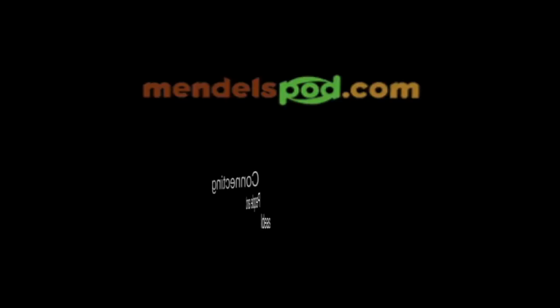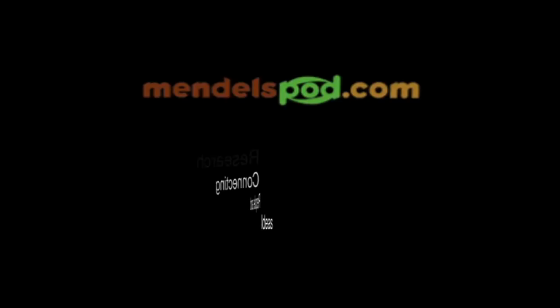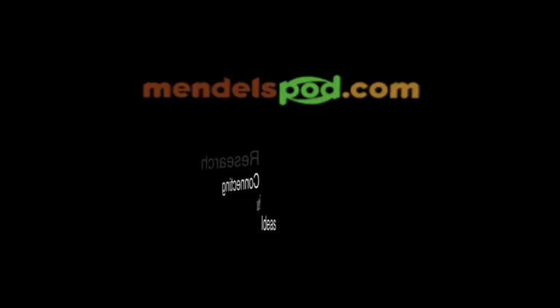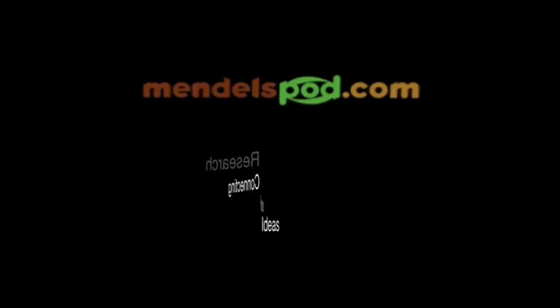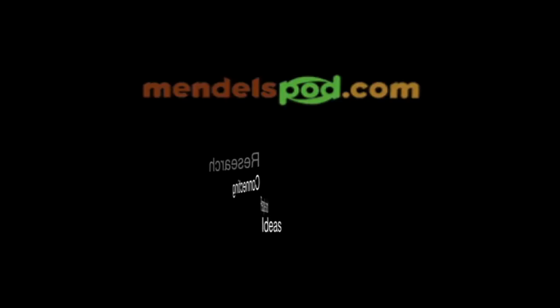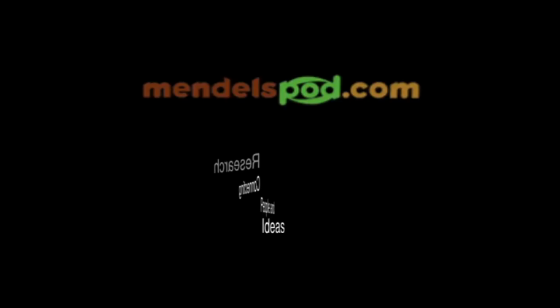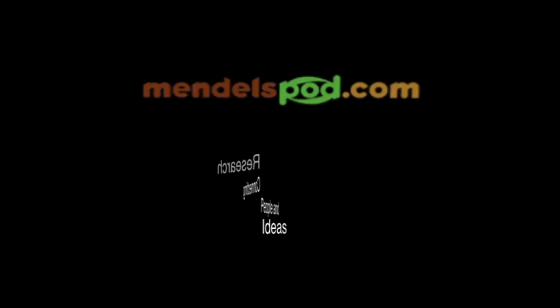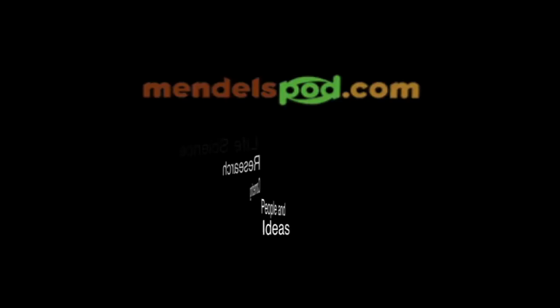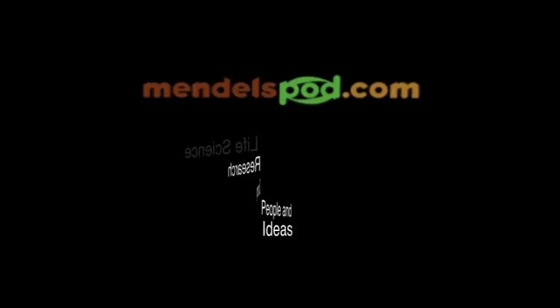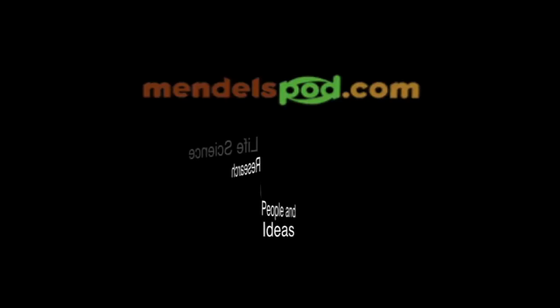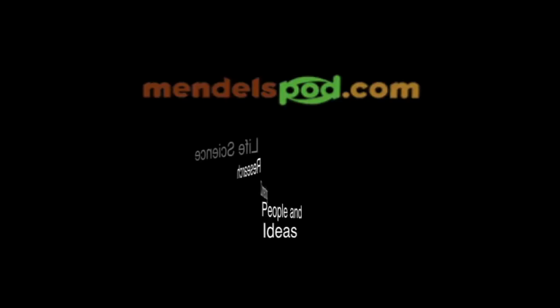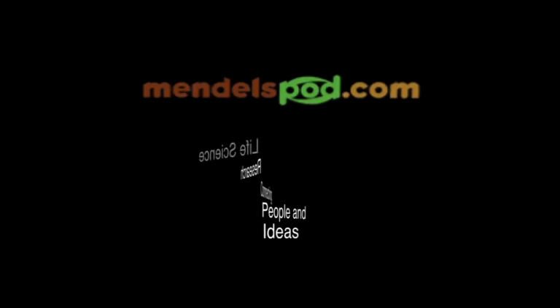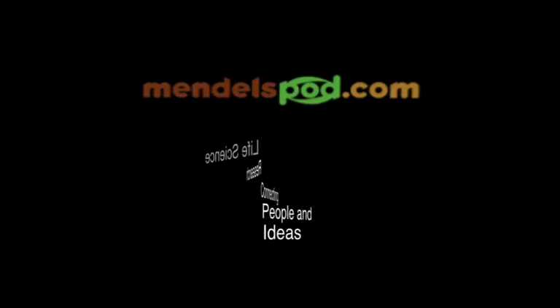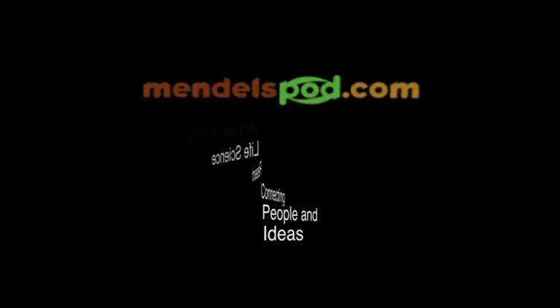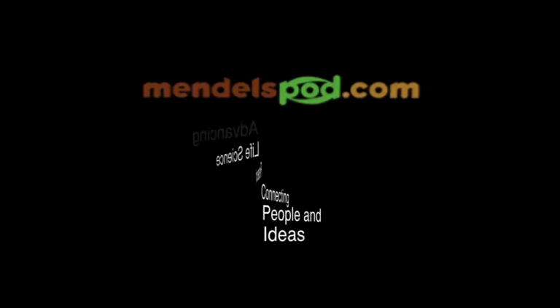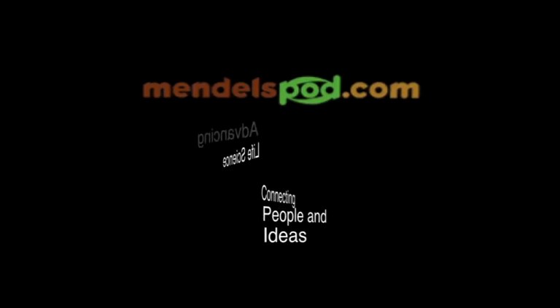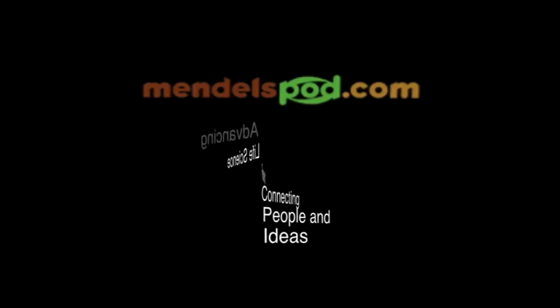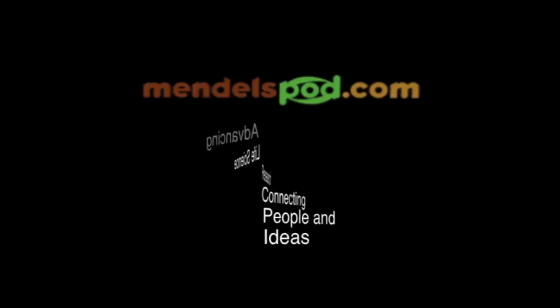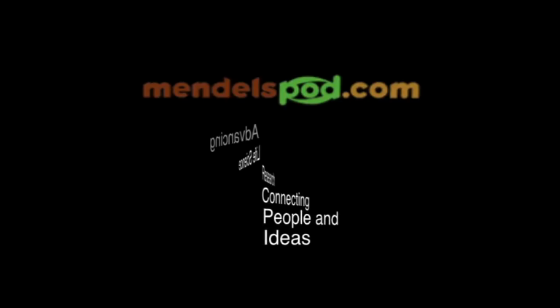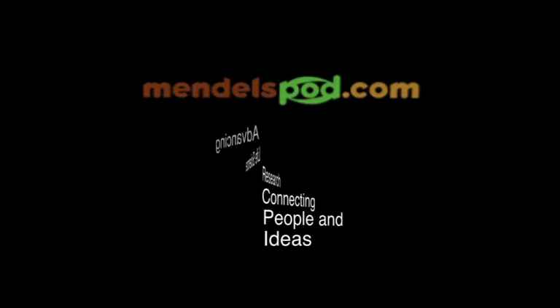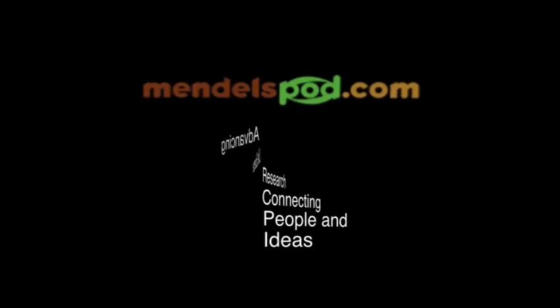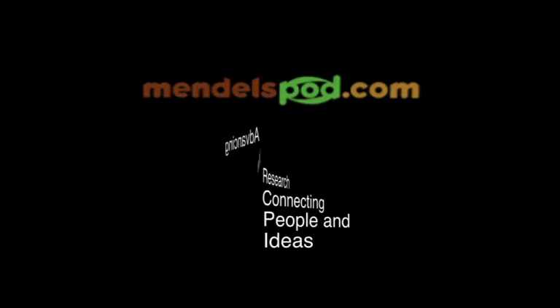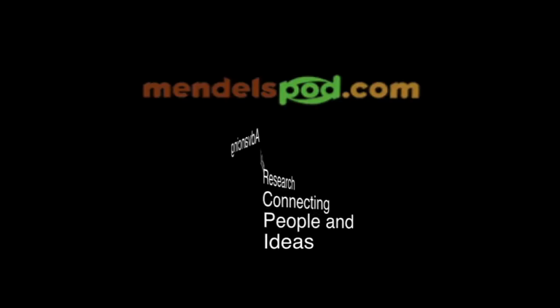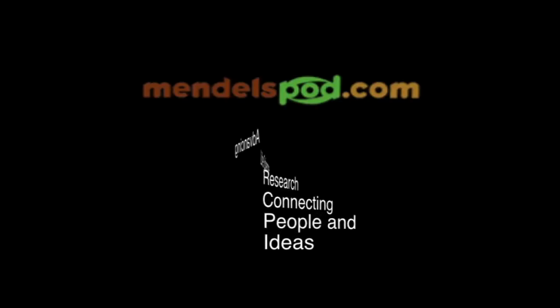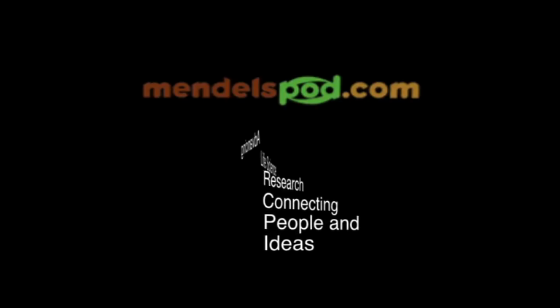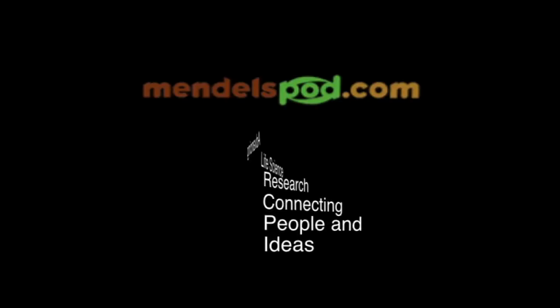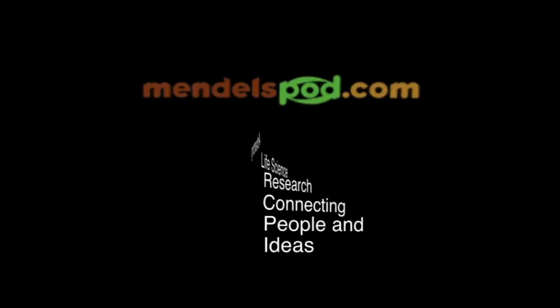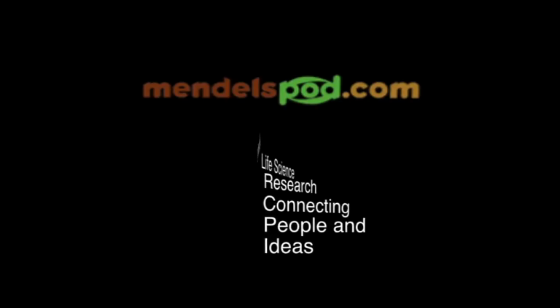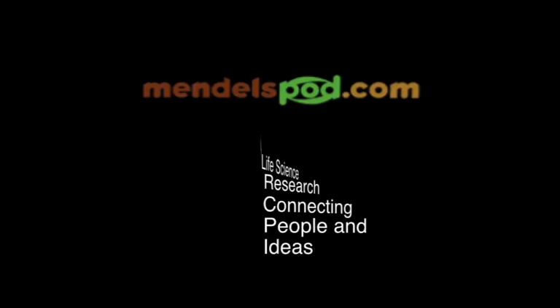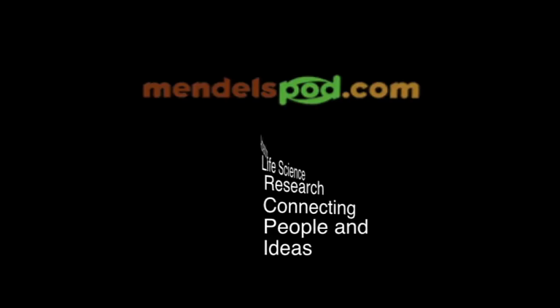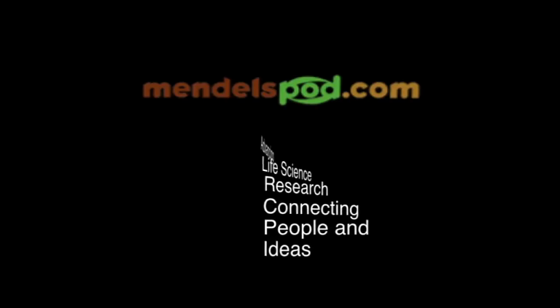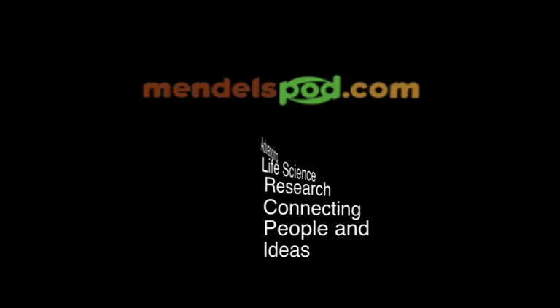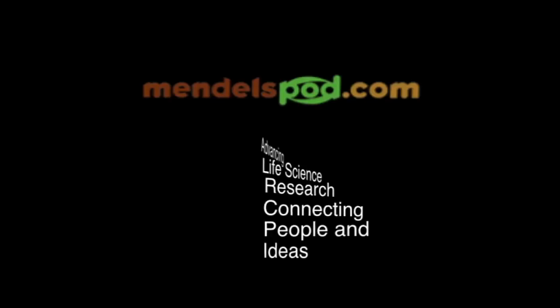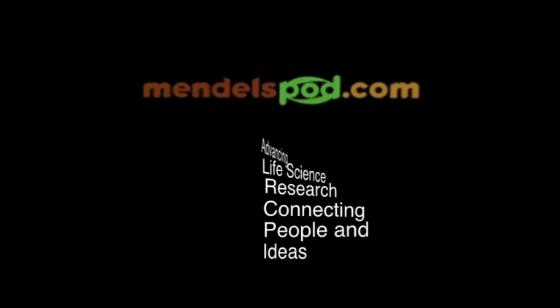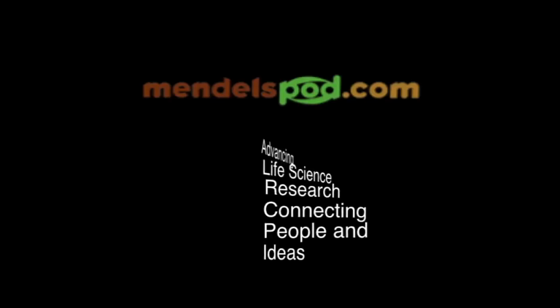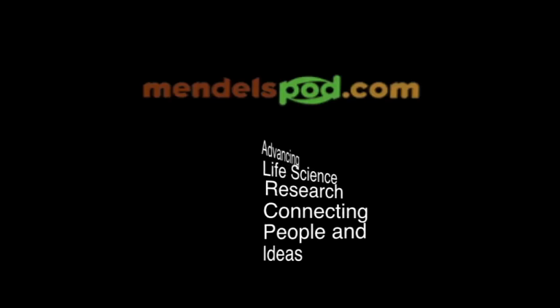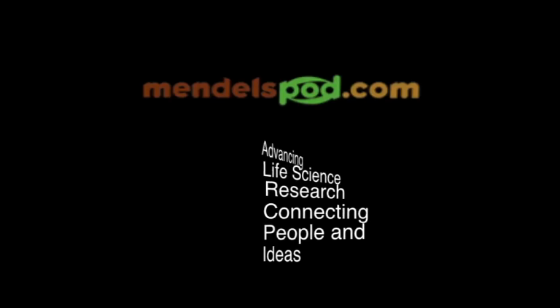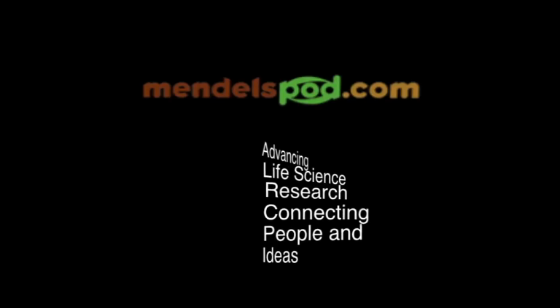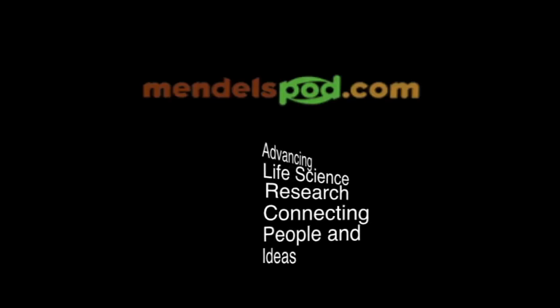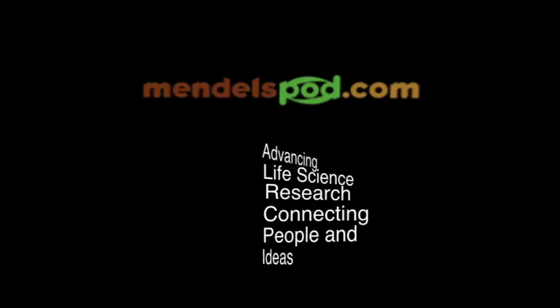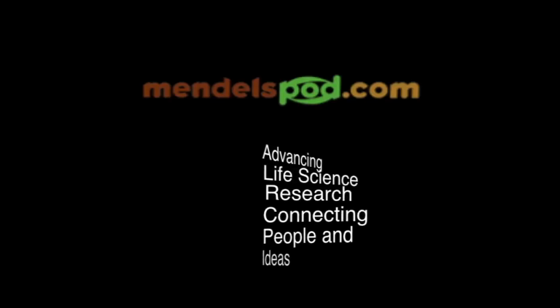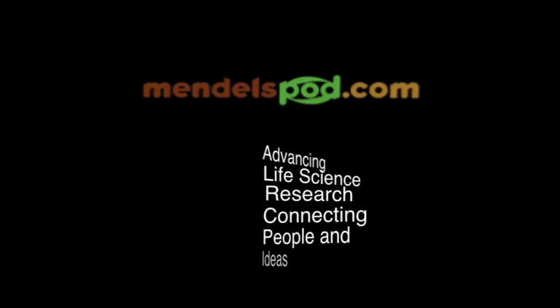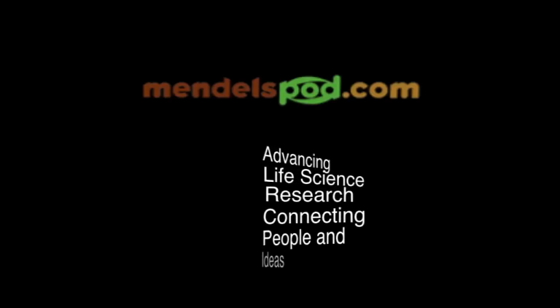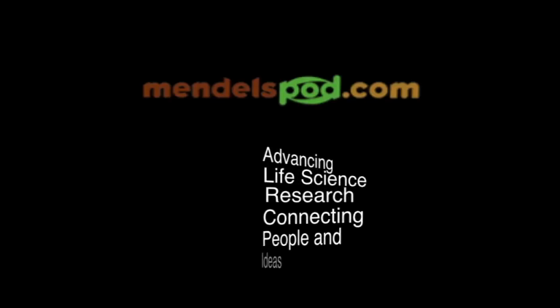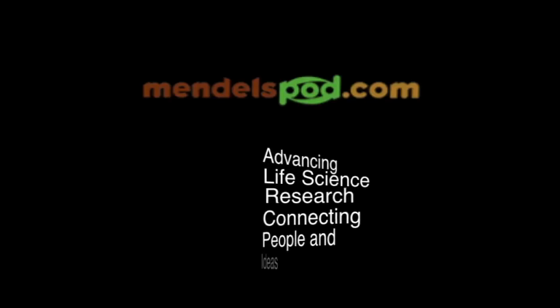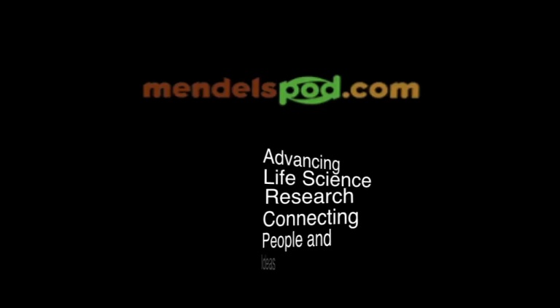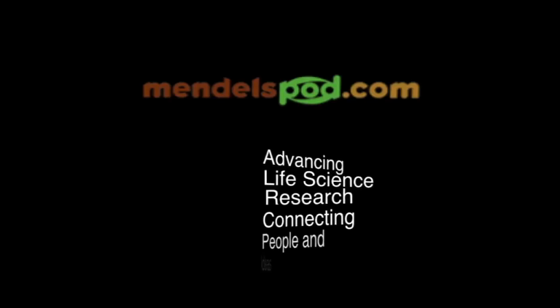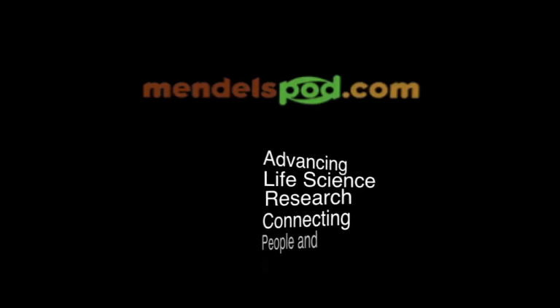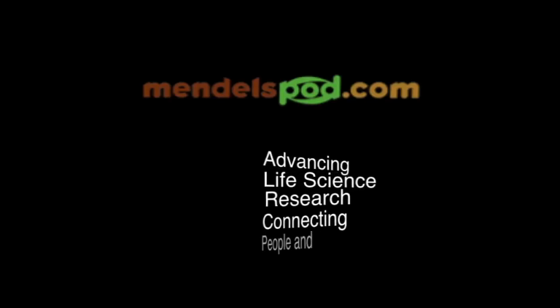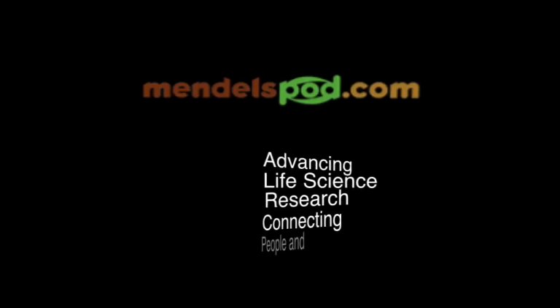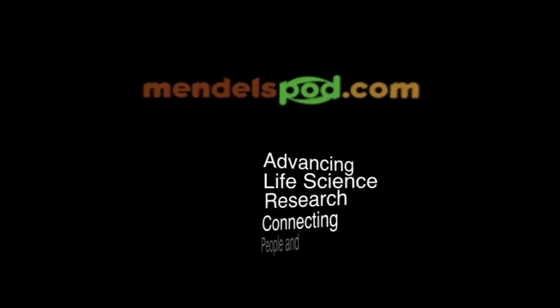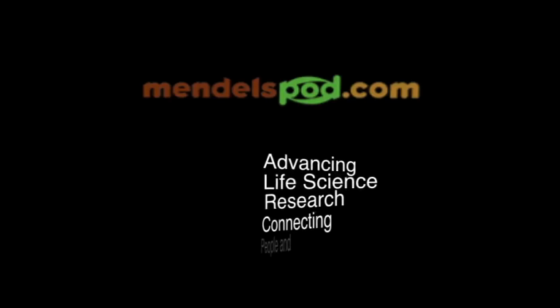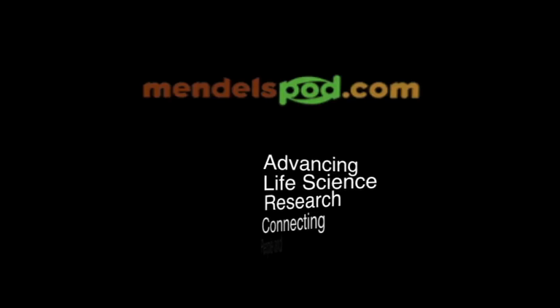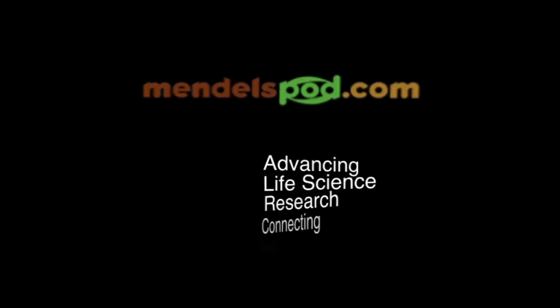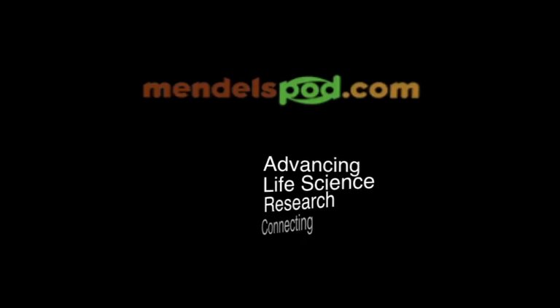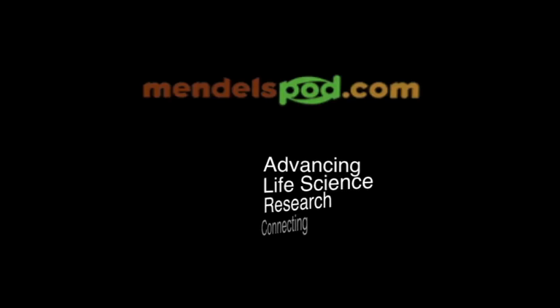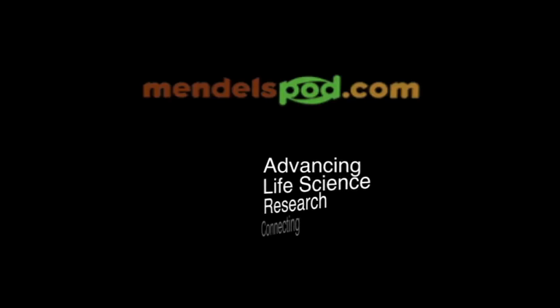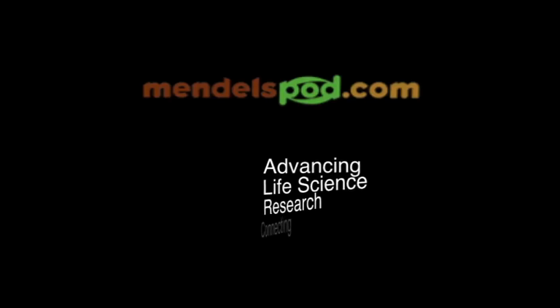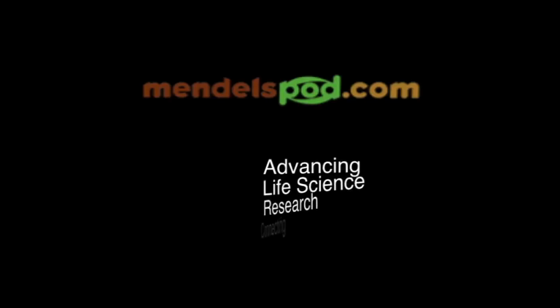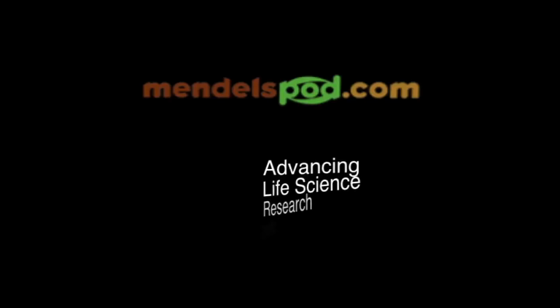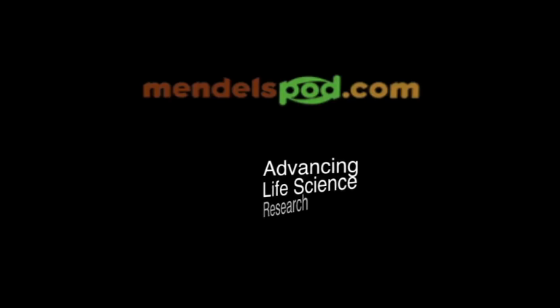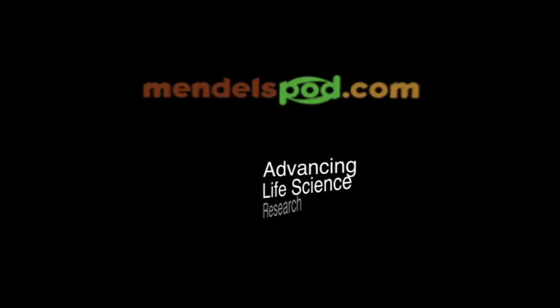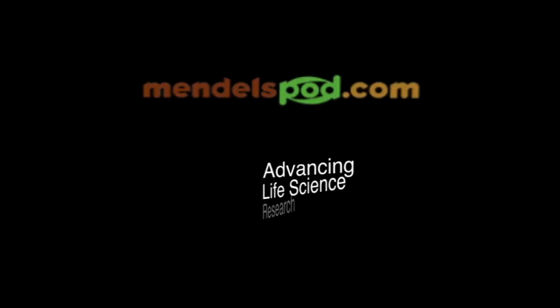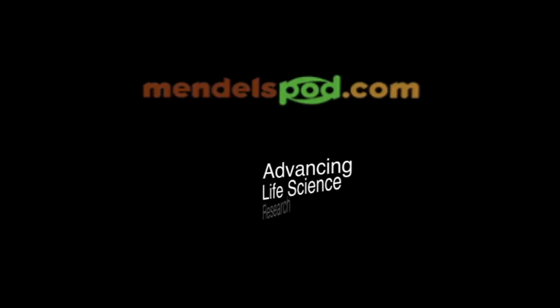MendelsPod.com, advancing life science research, connecting people and ideas.